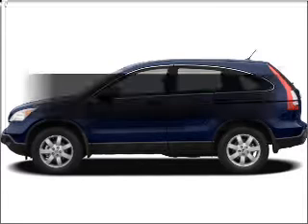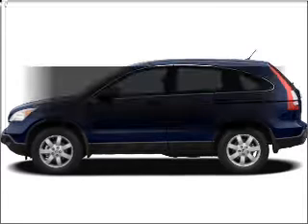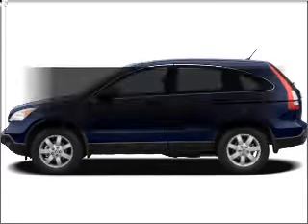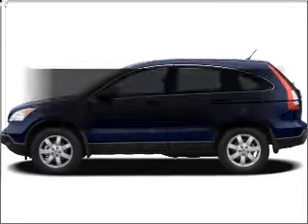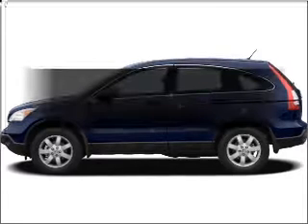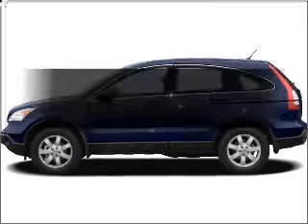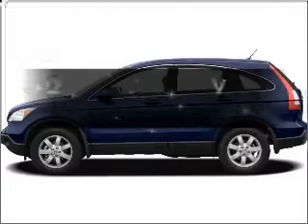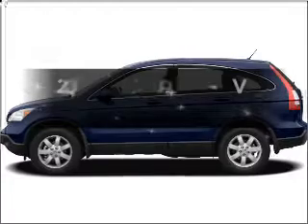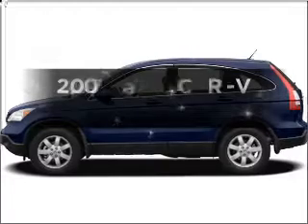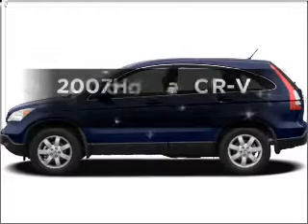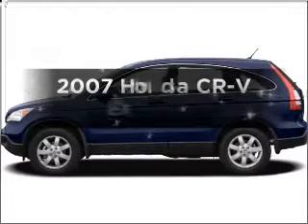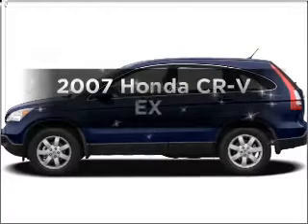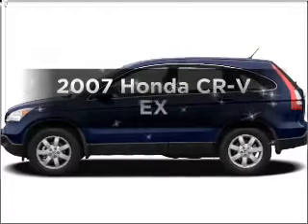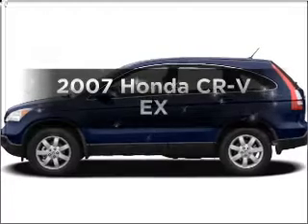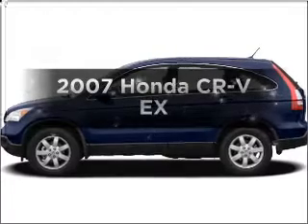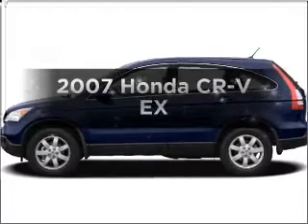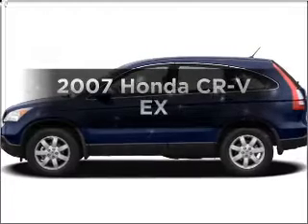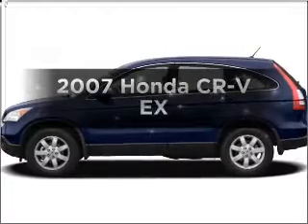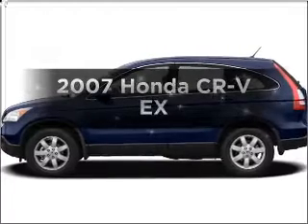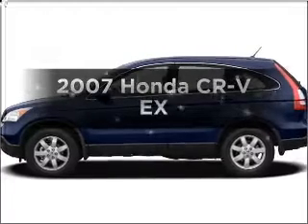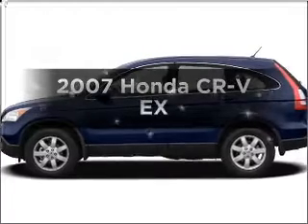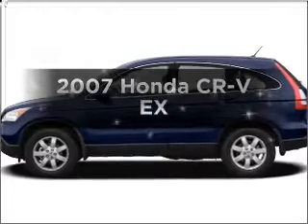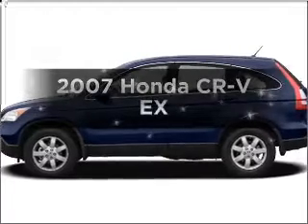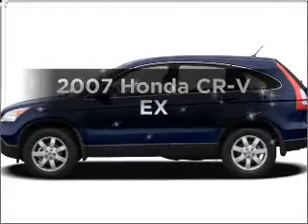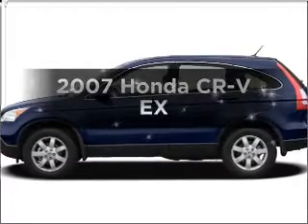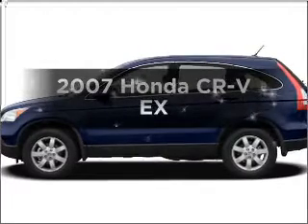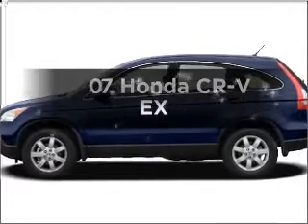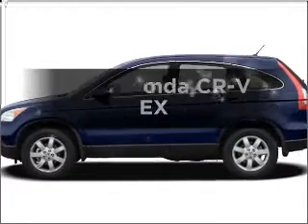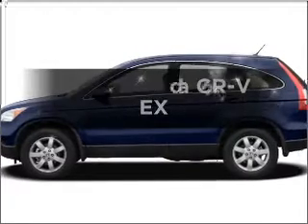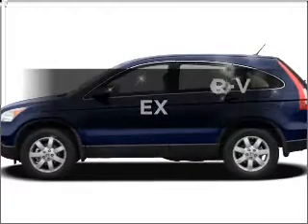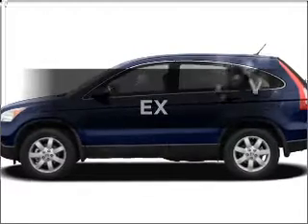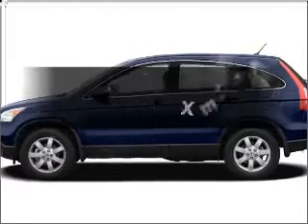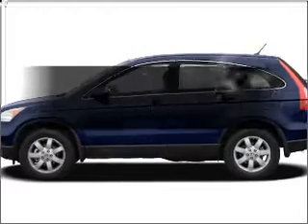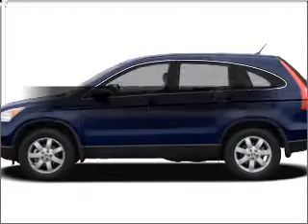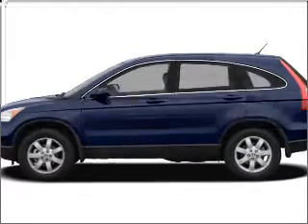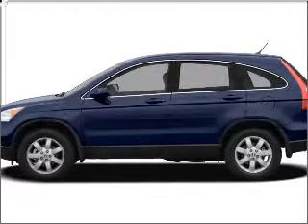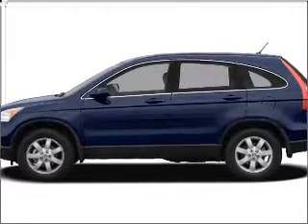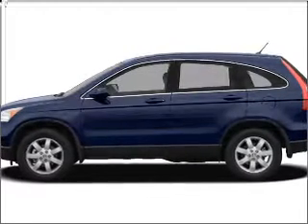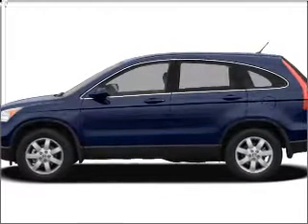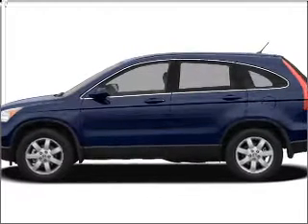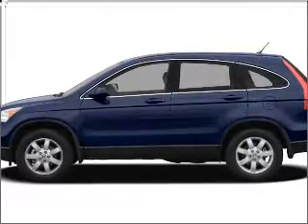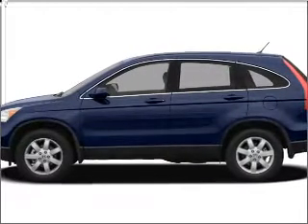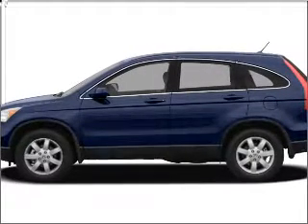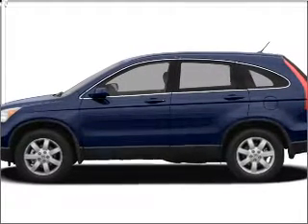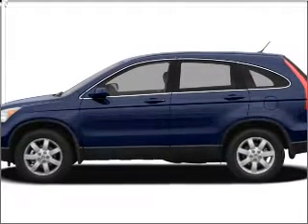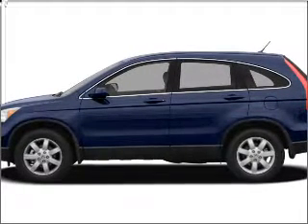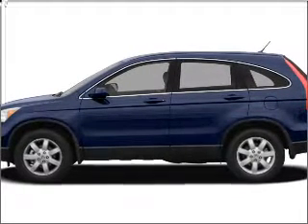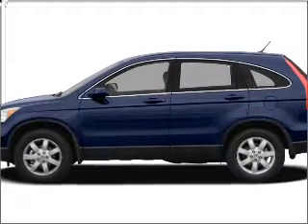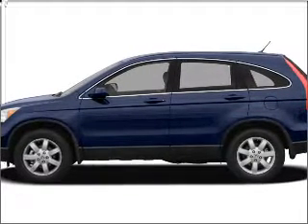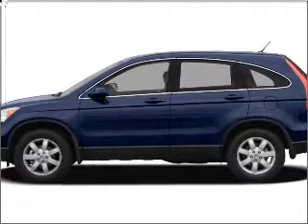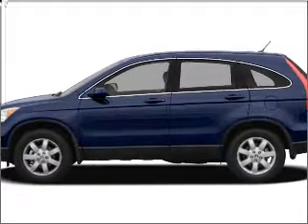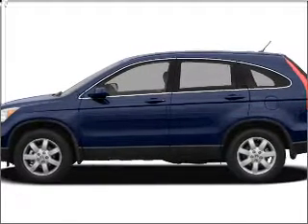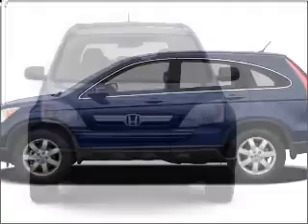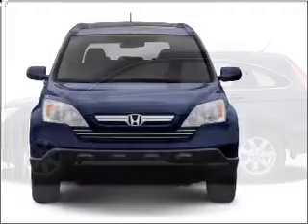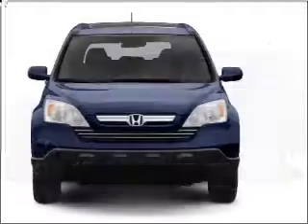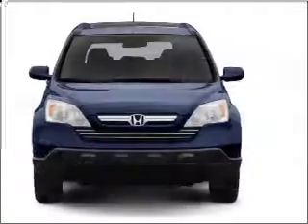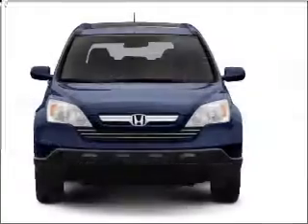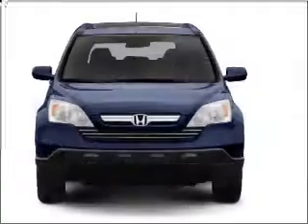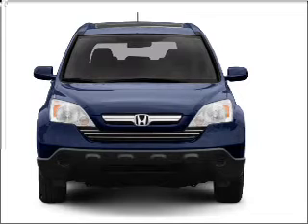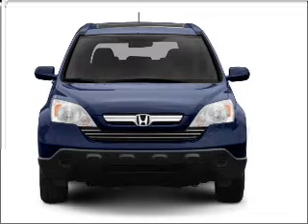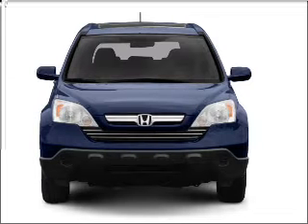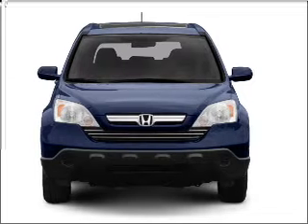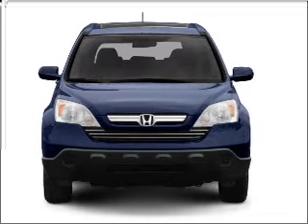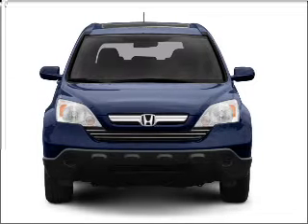Get noticed in this 2007 Honda CR-V. Everything you need under one roof with this great vehicle.